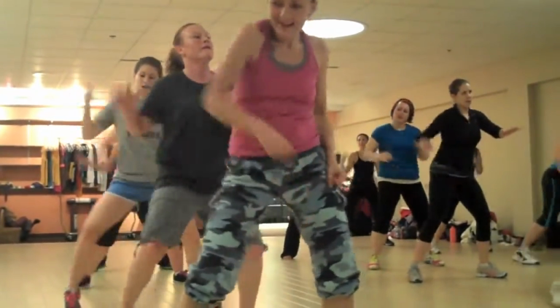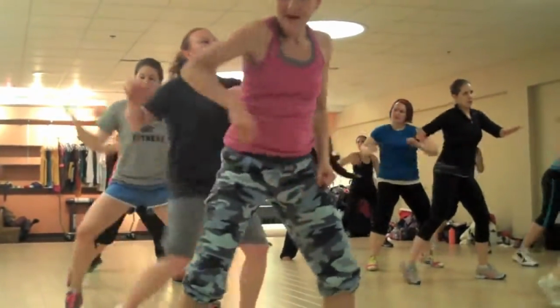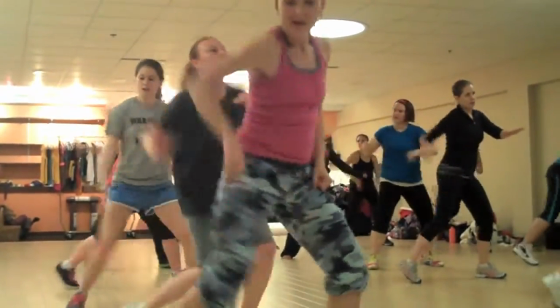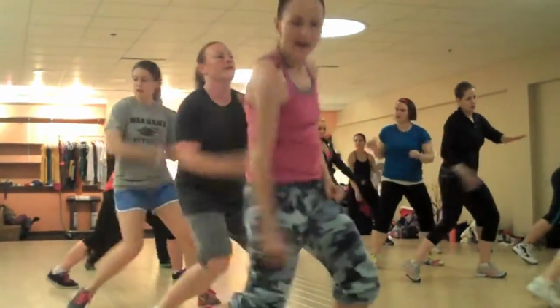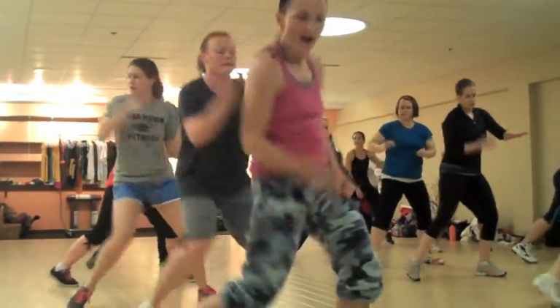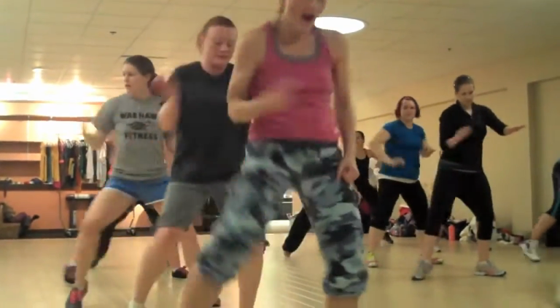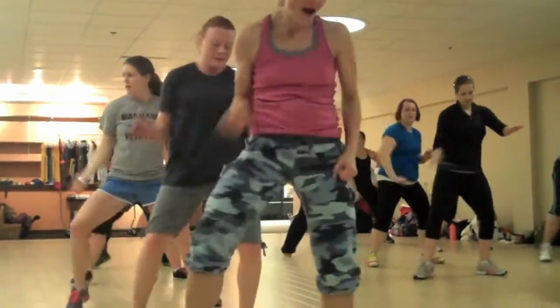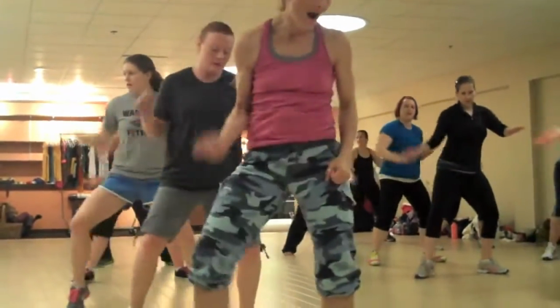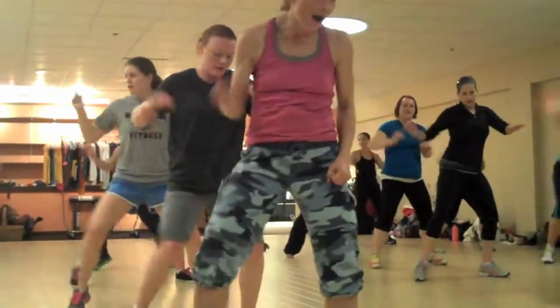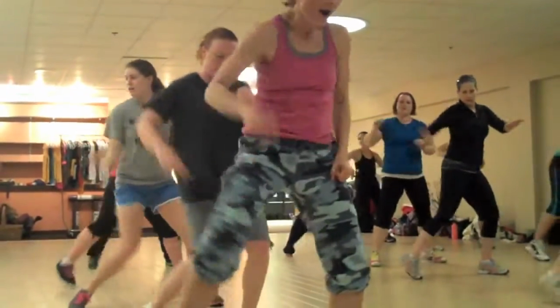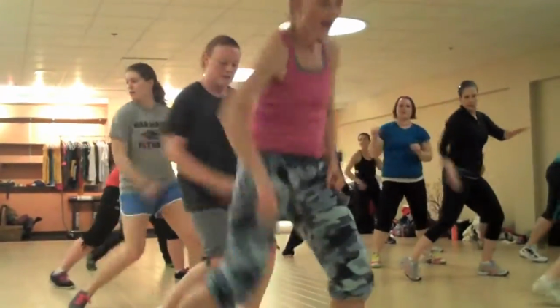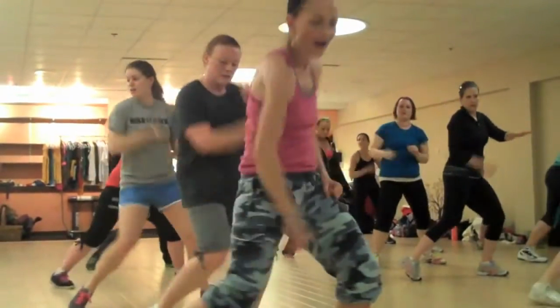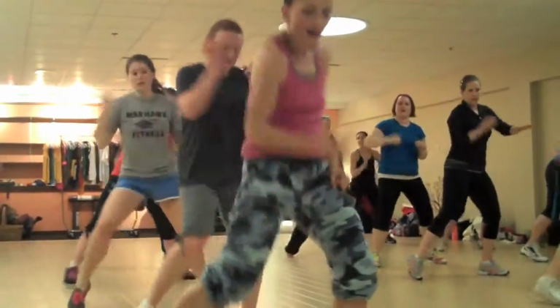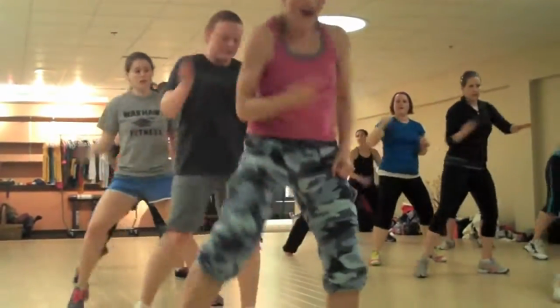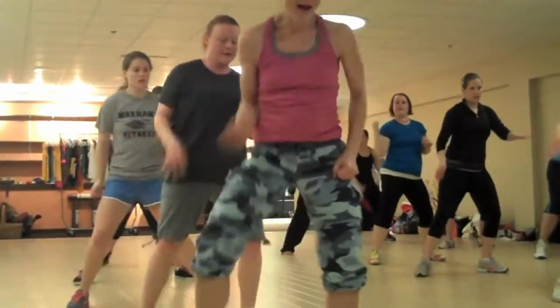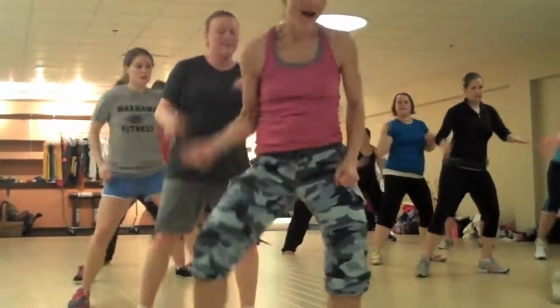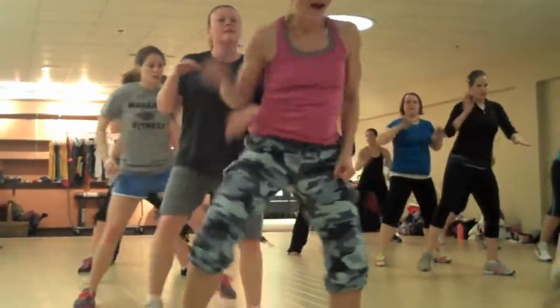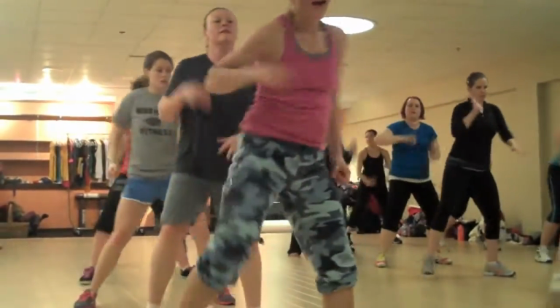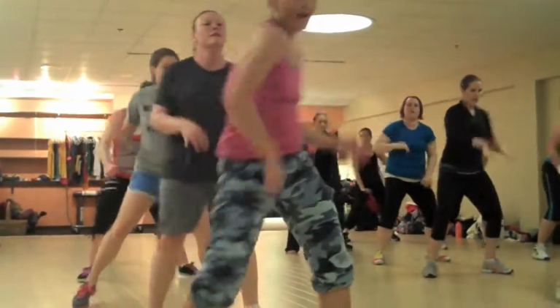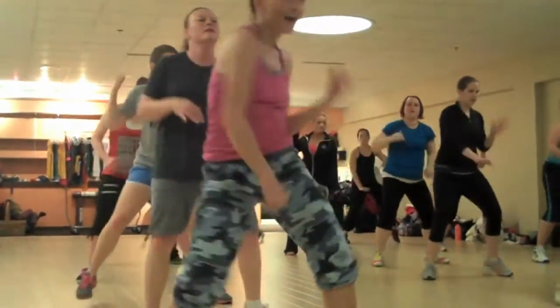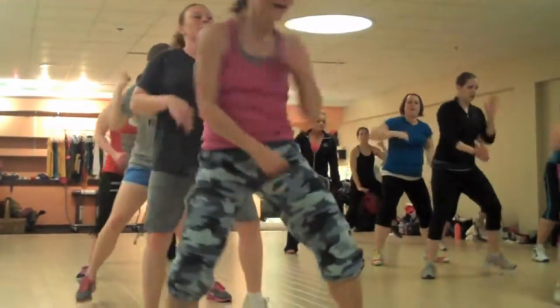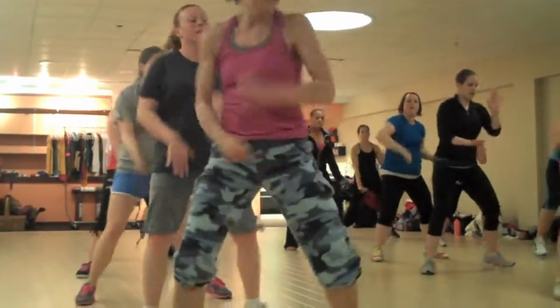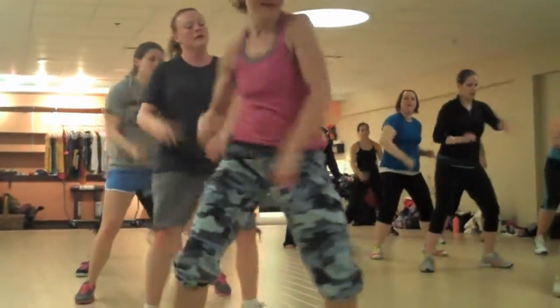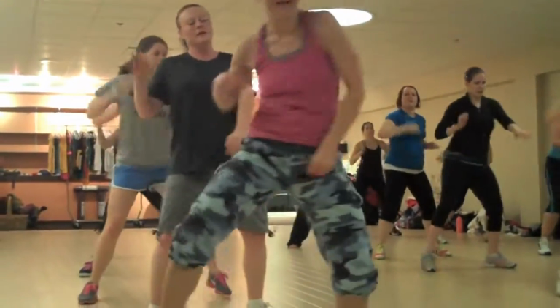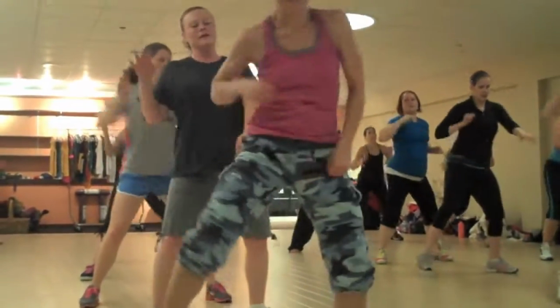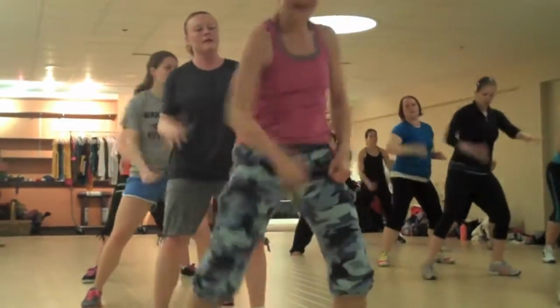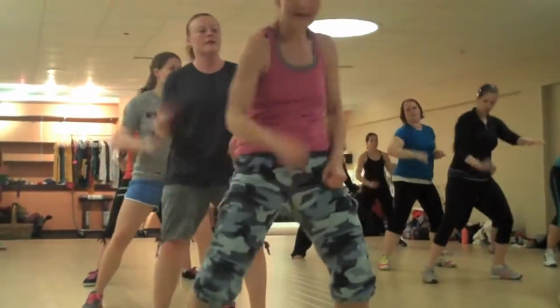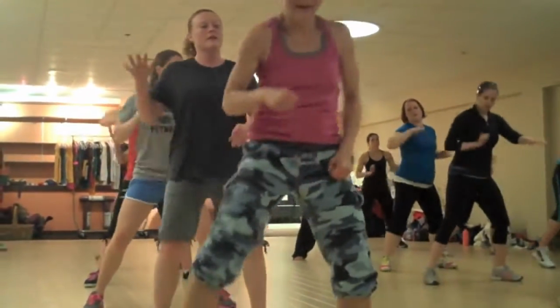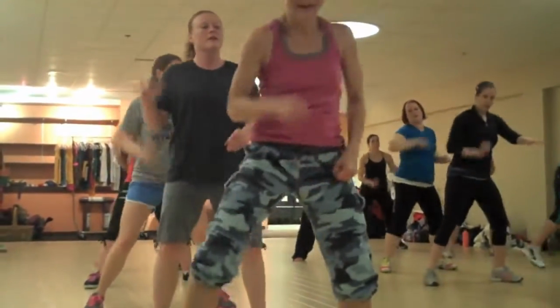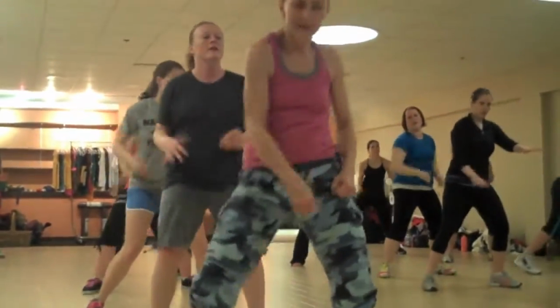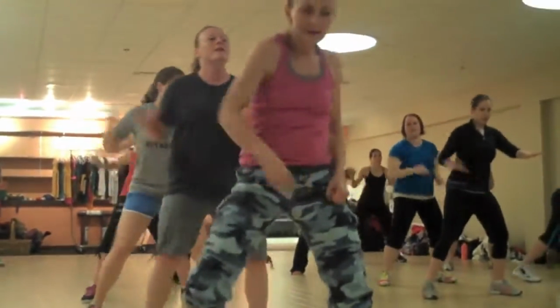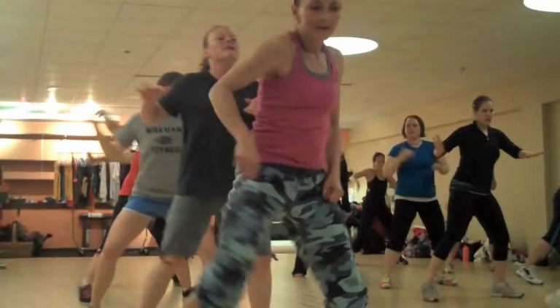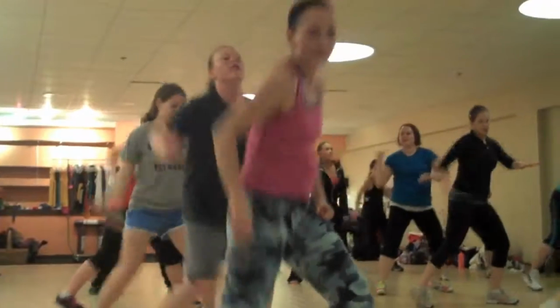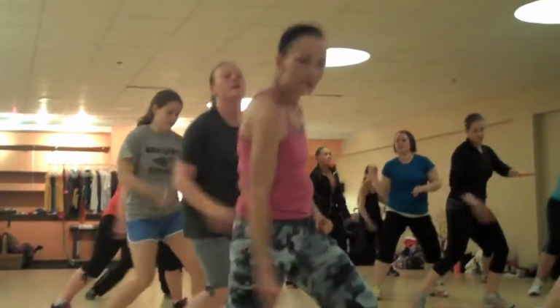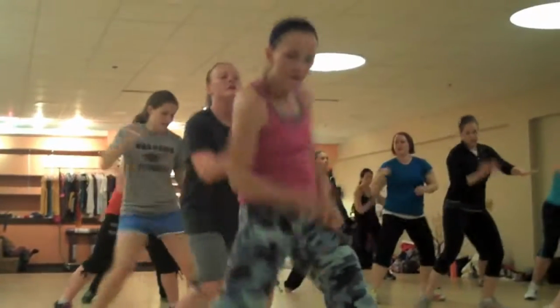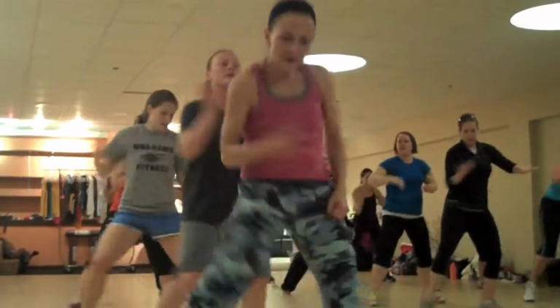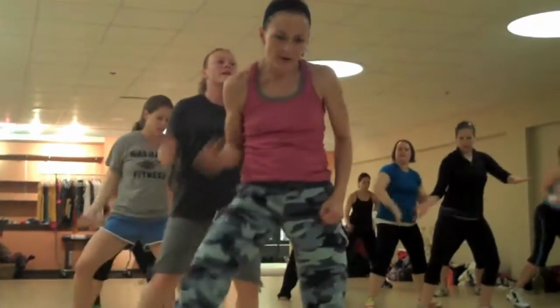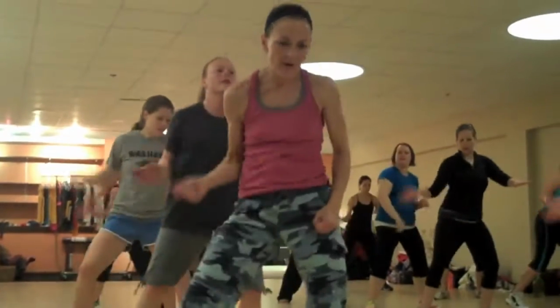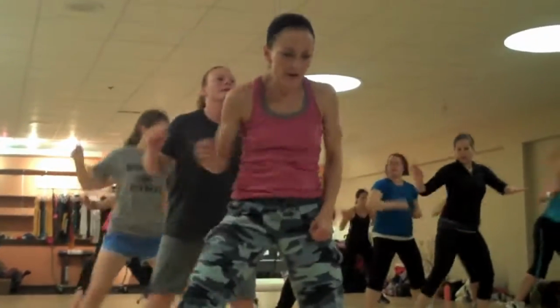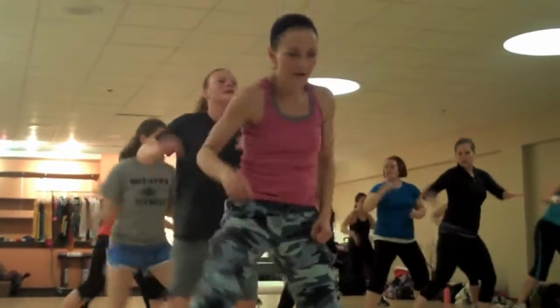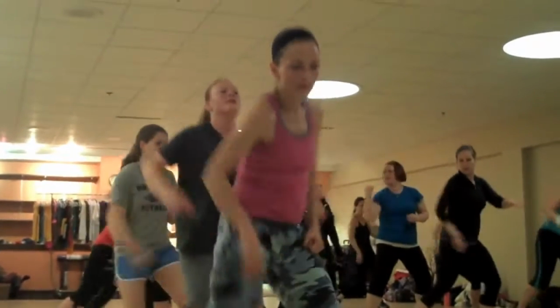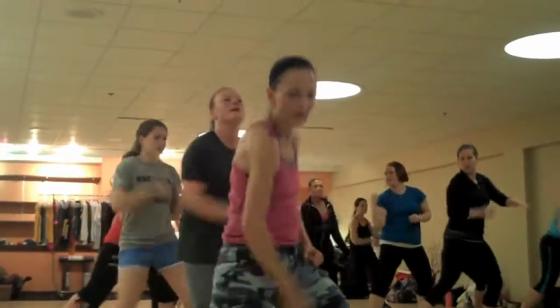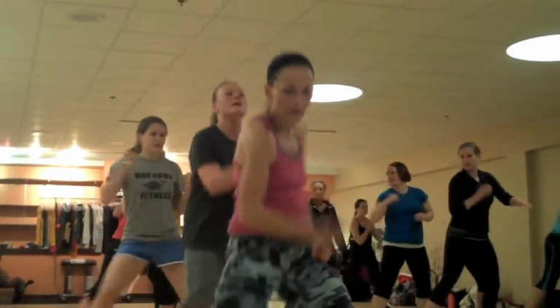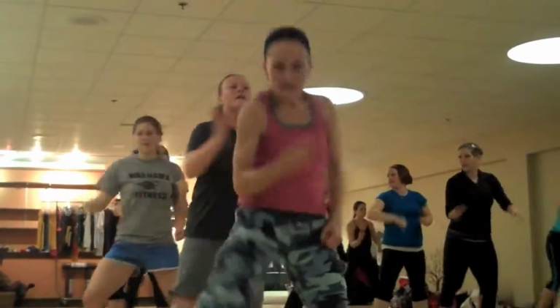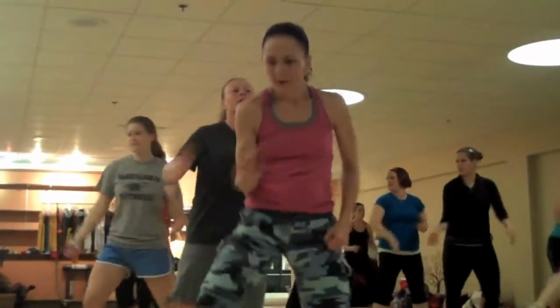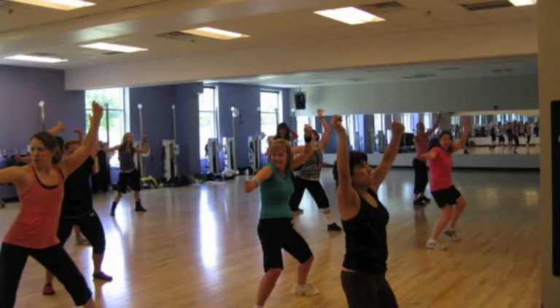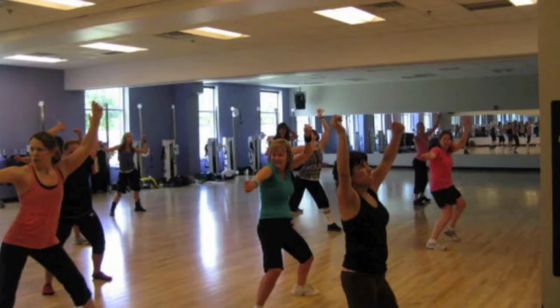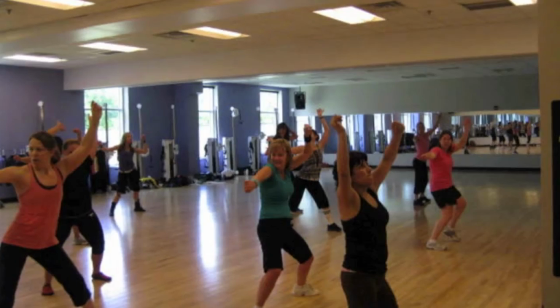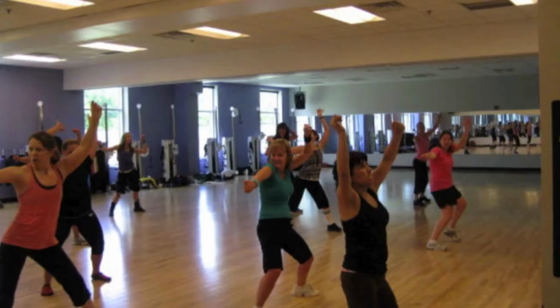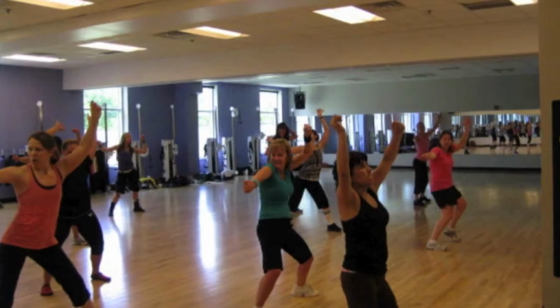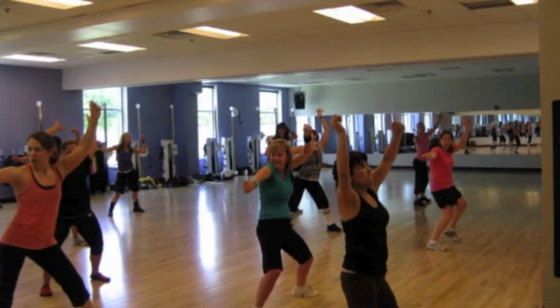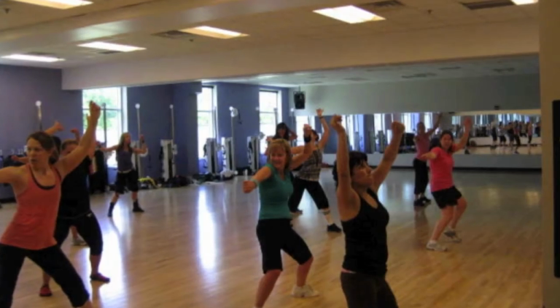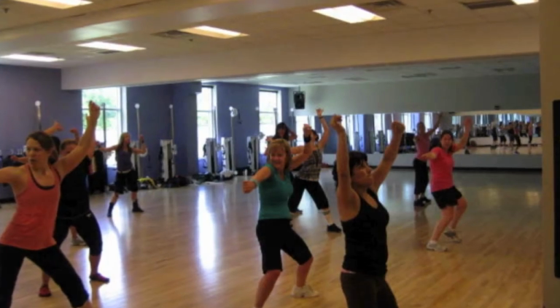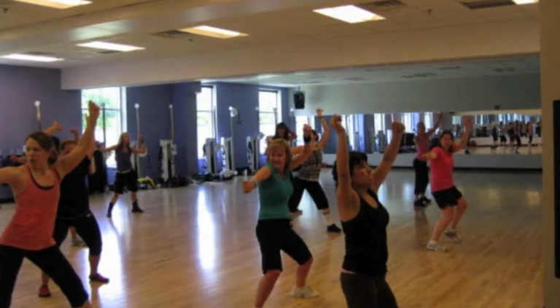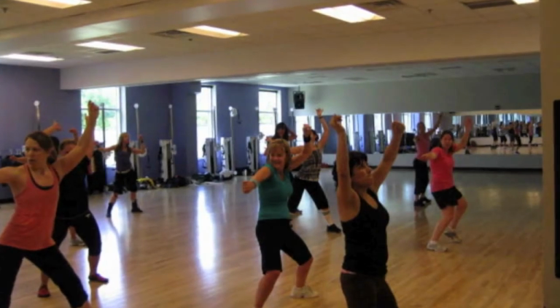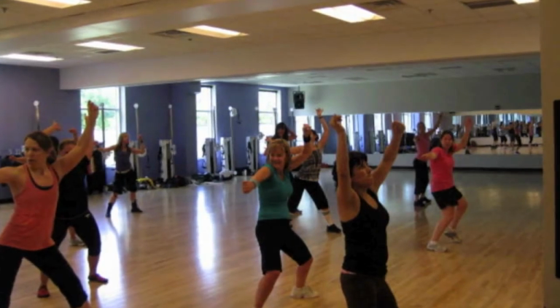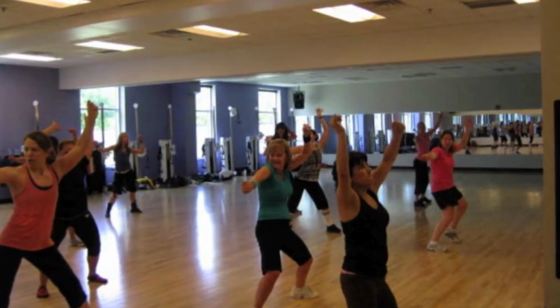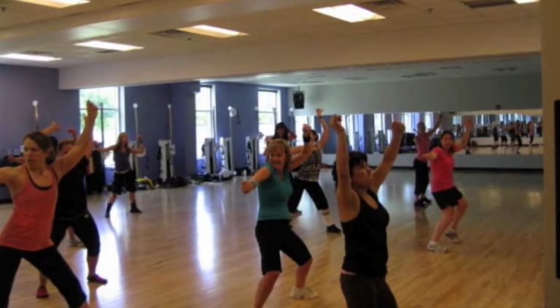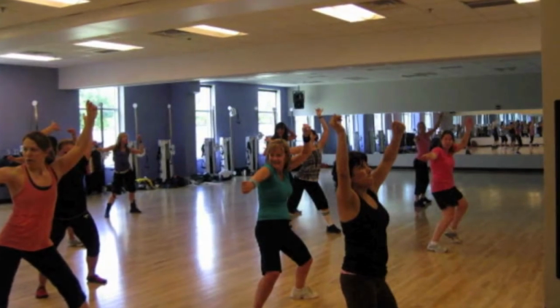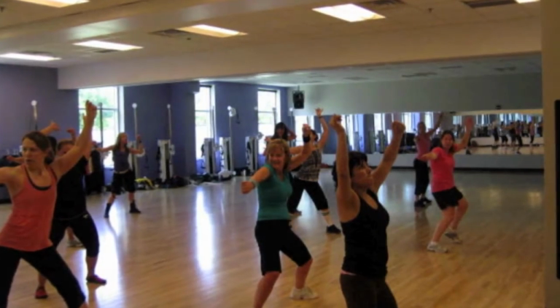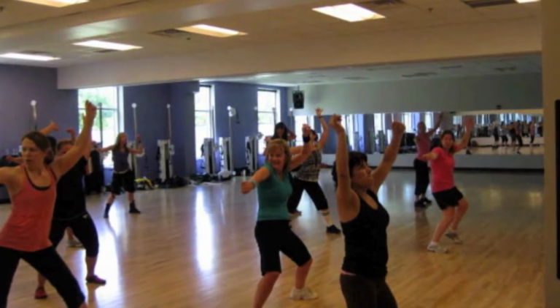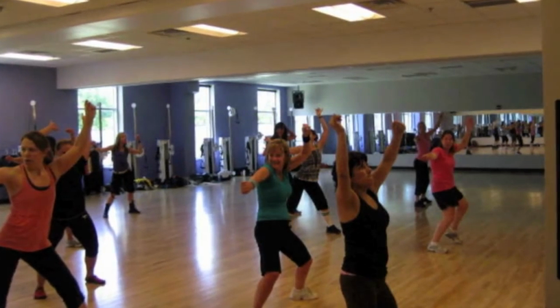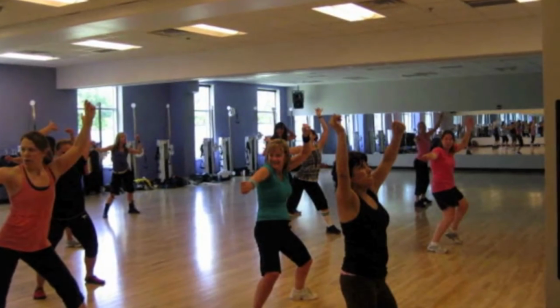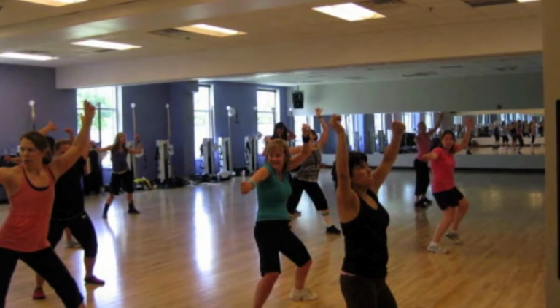So I guarantee you, if you give Hip-Hop Hustle a try, you will not regret it. It's an amazing, fun dance cardio format.